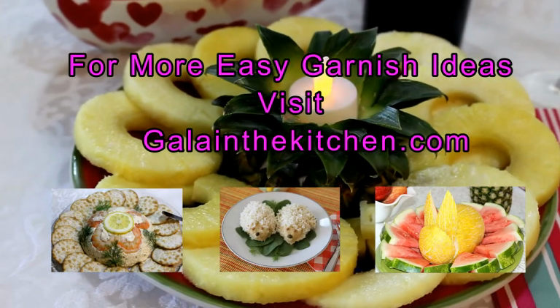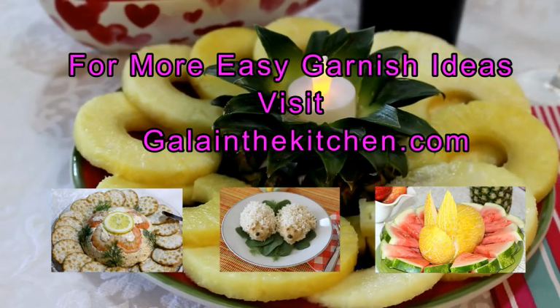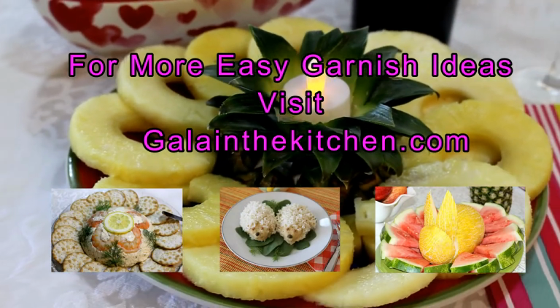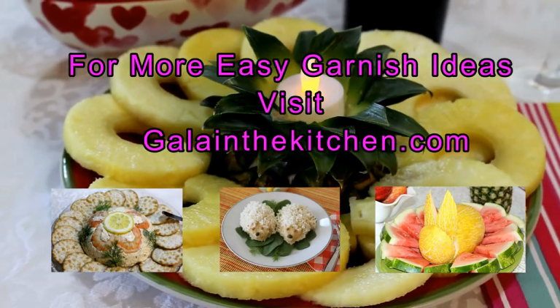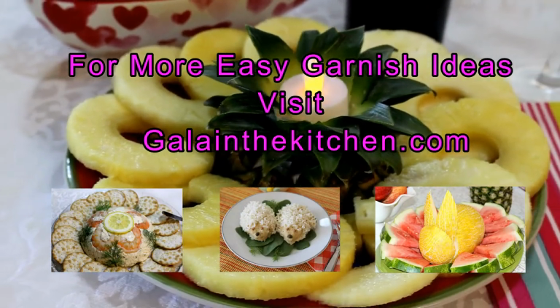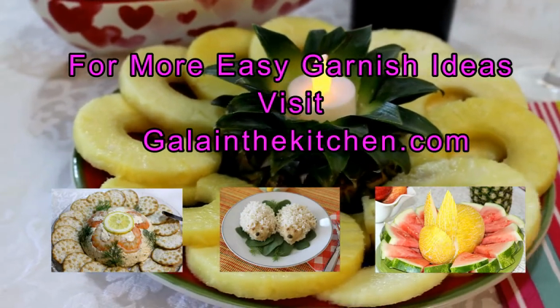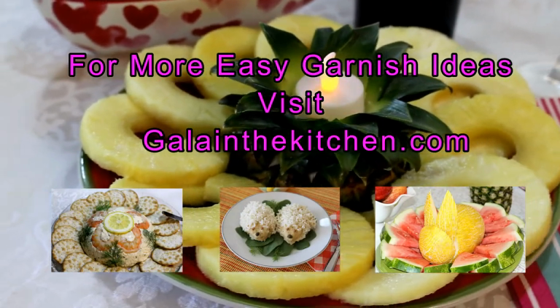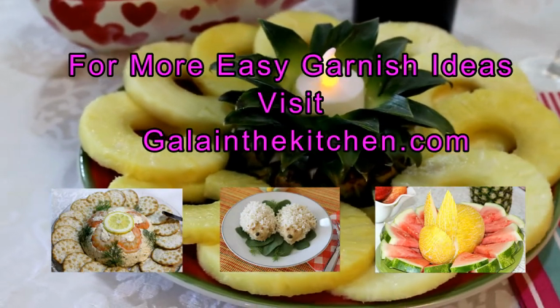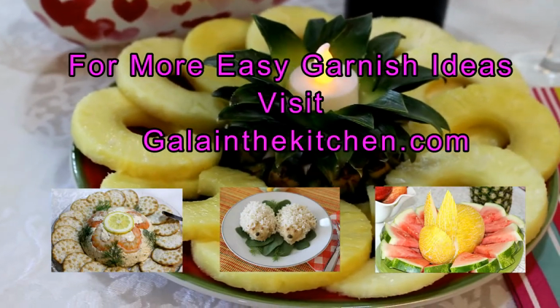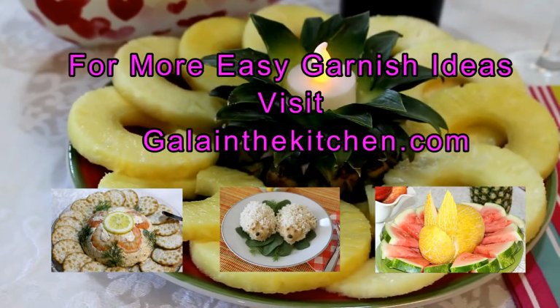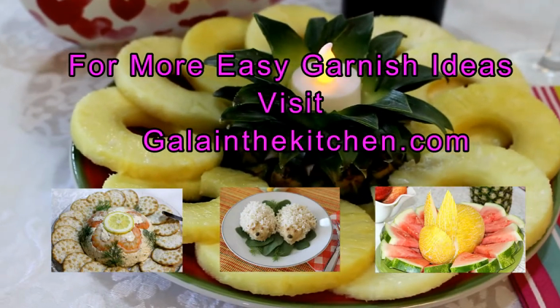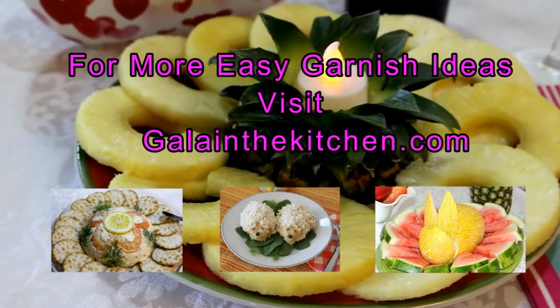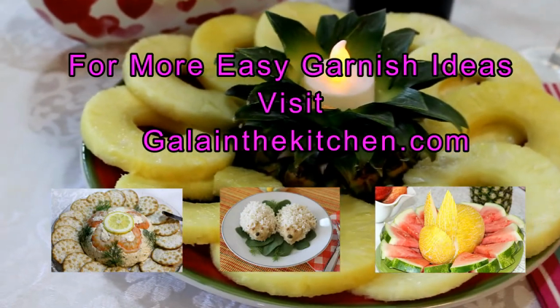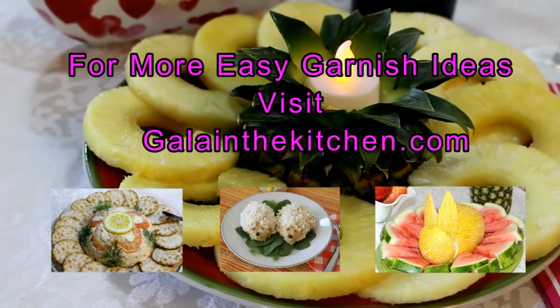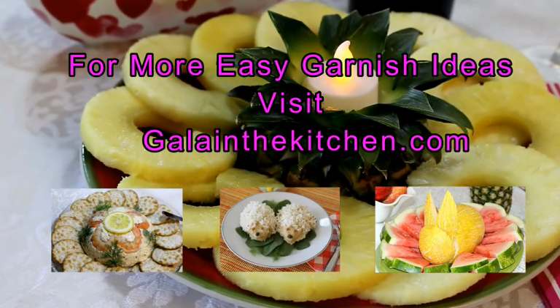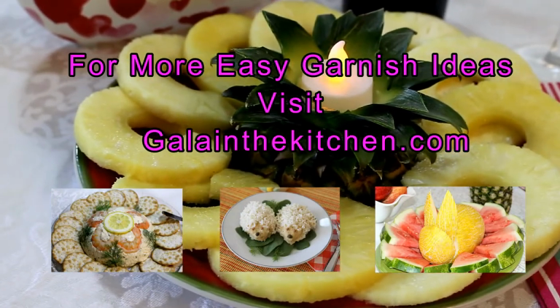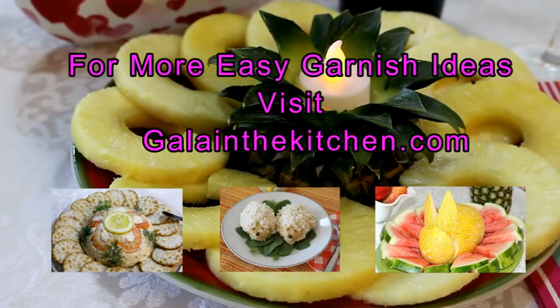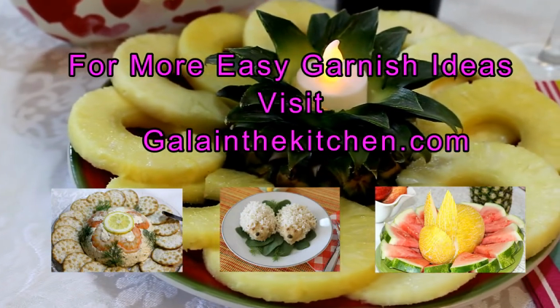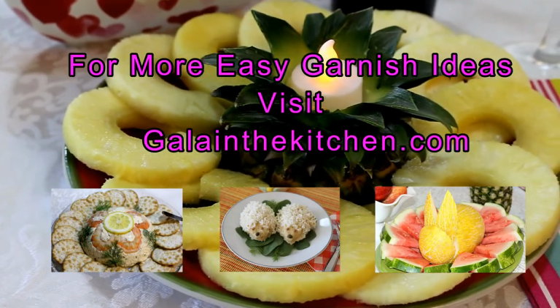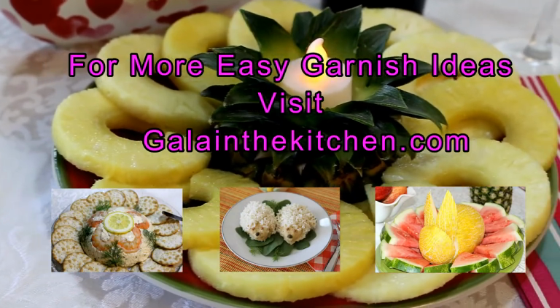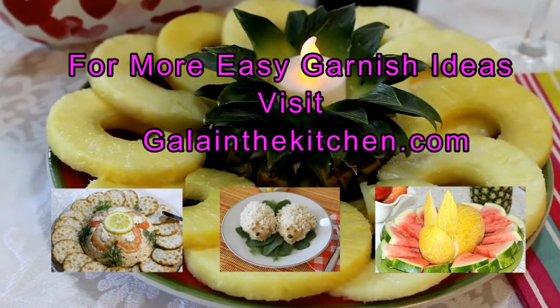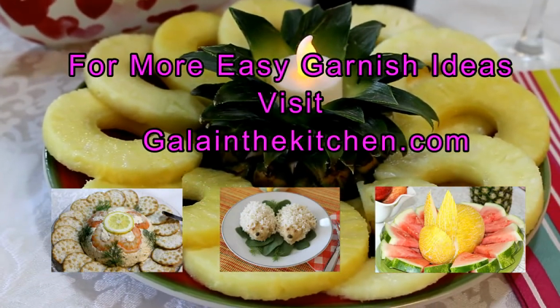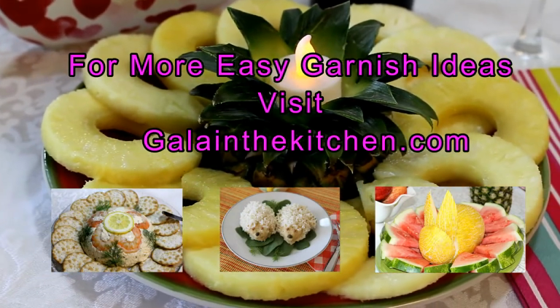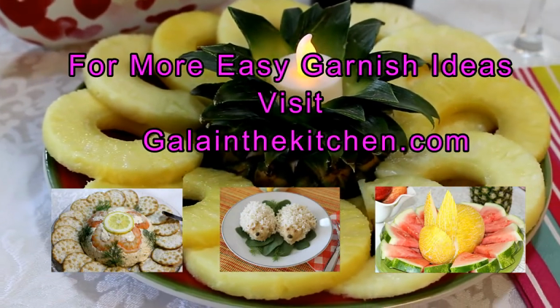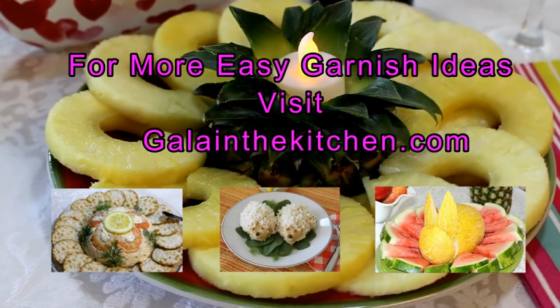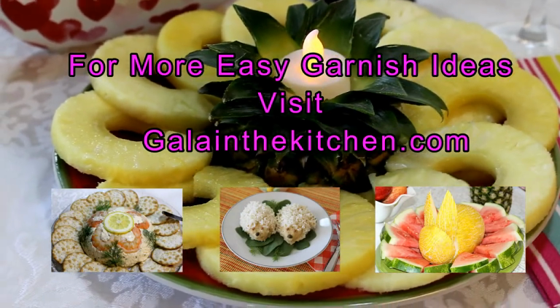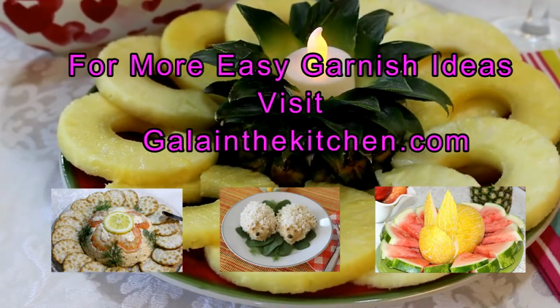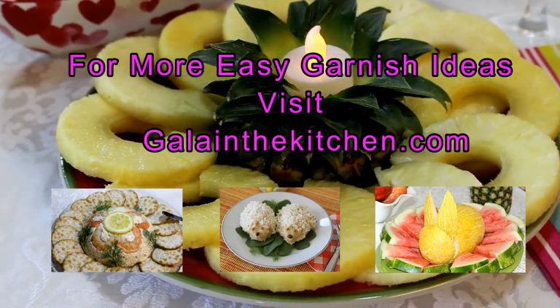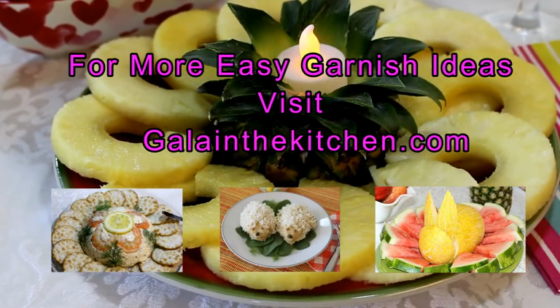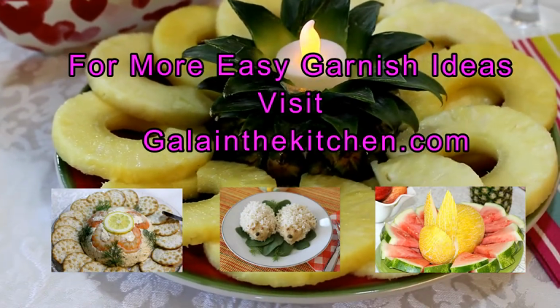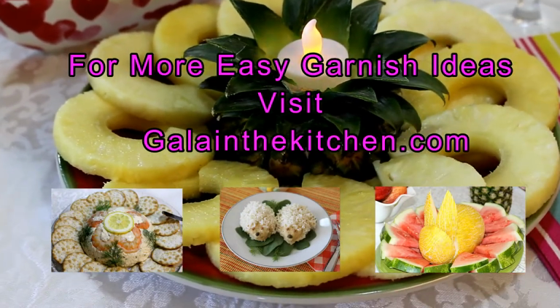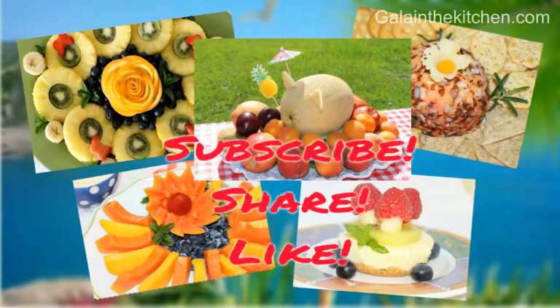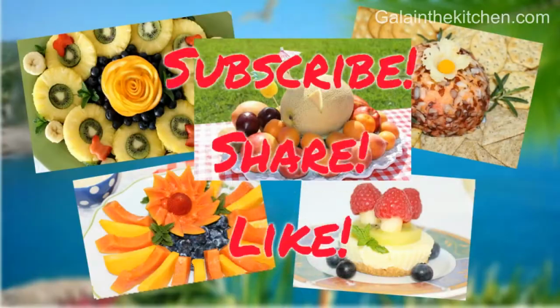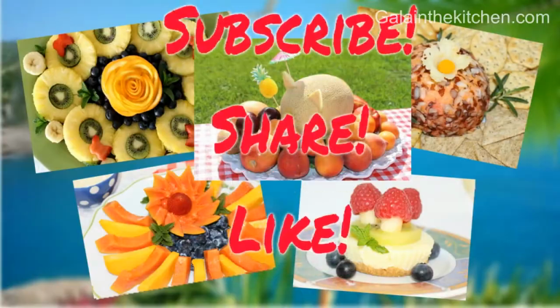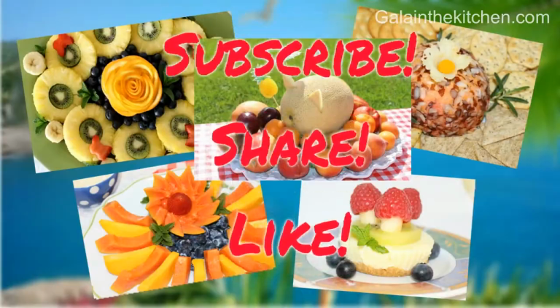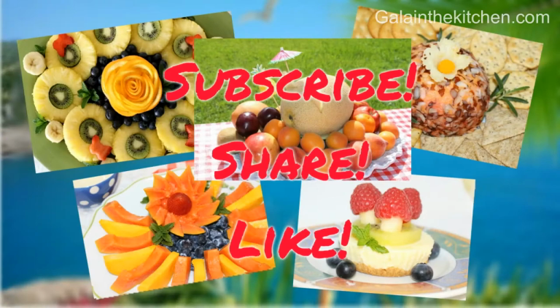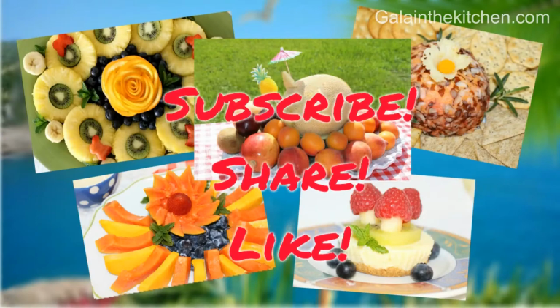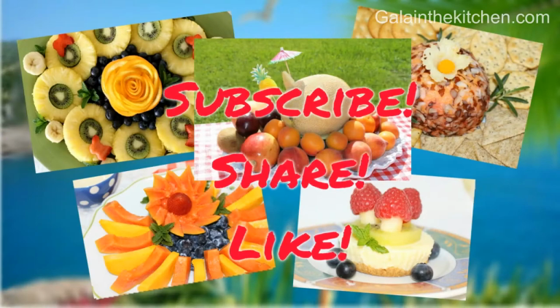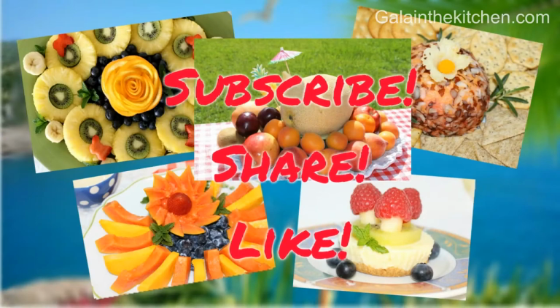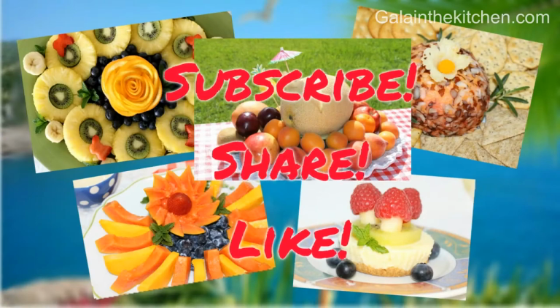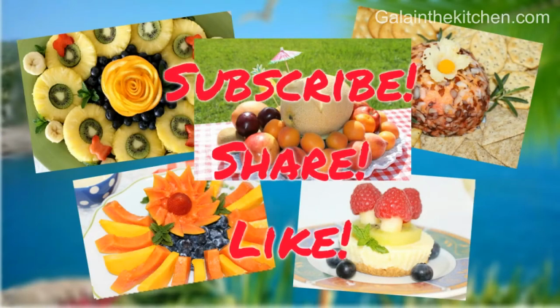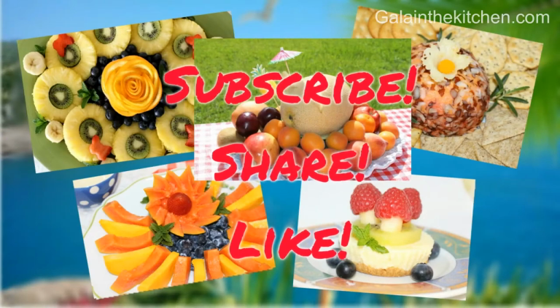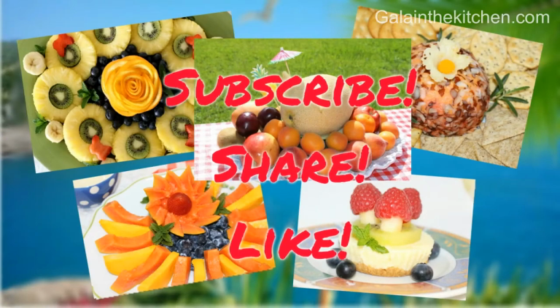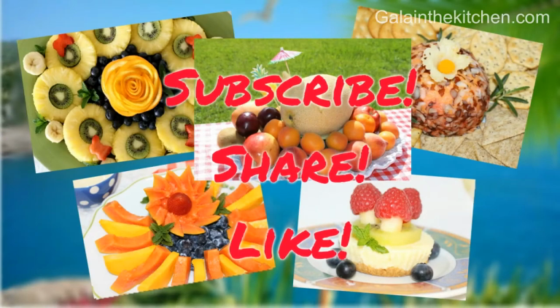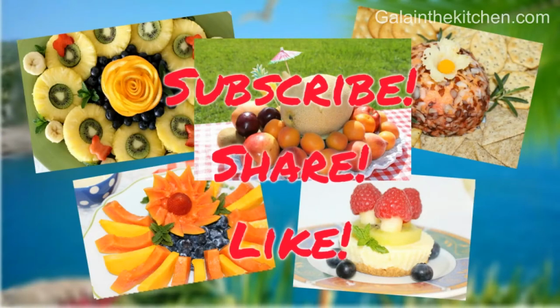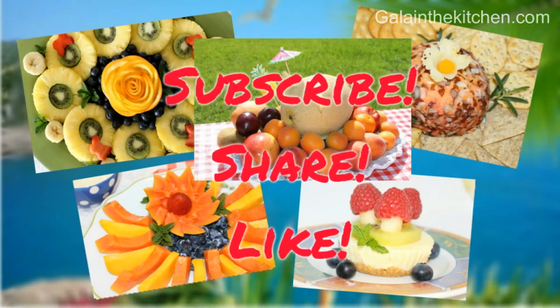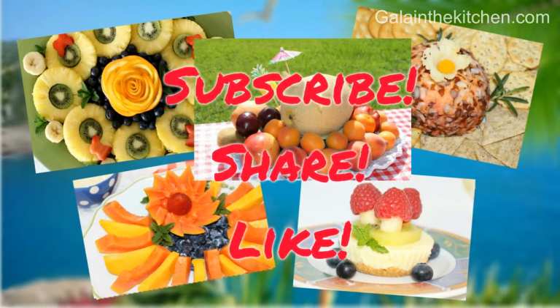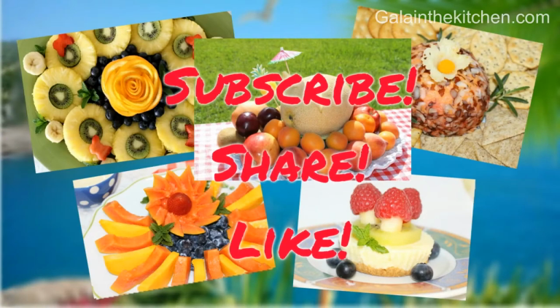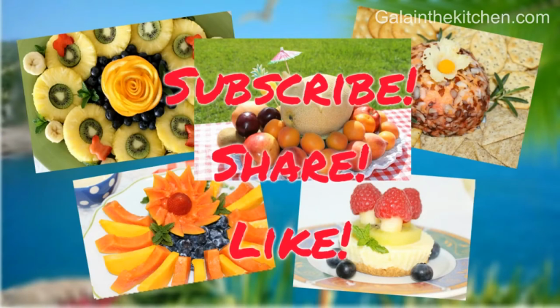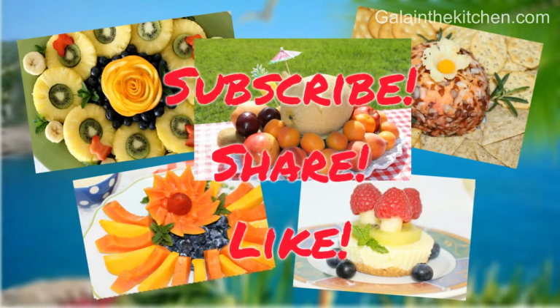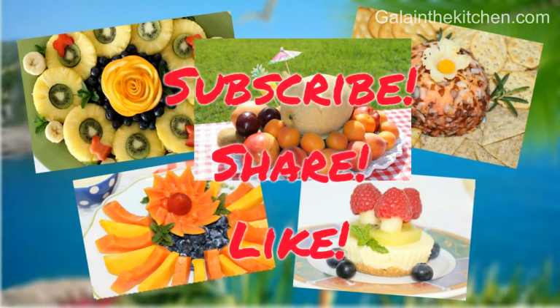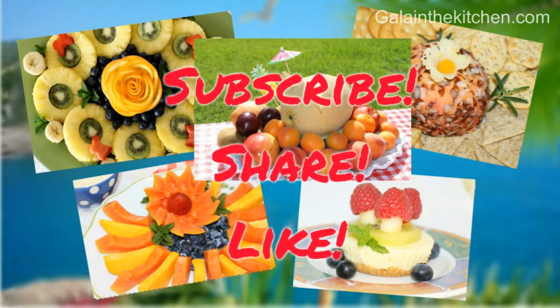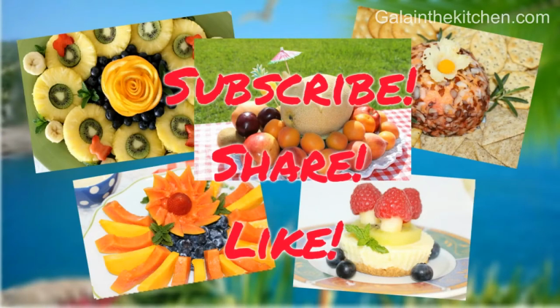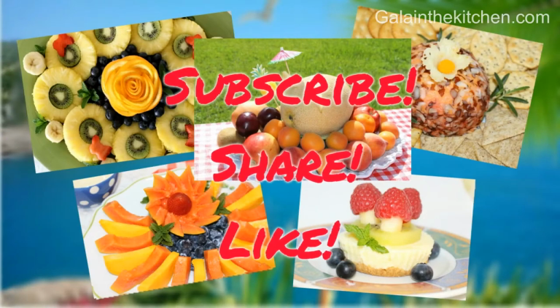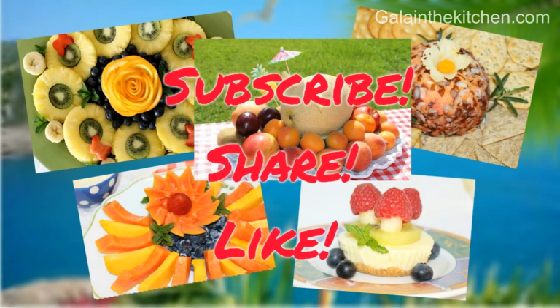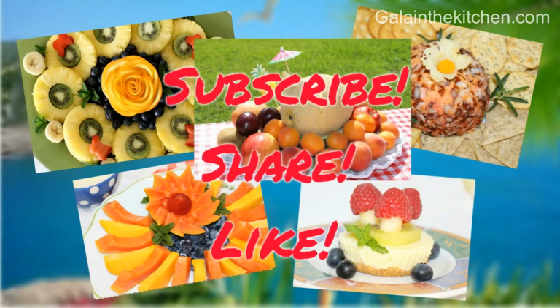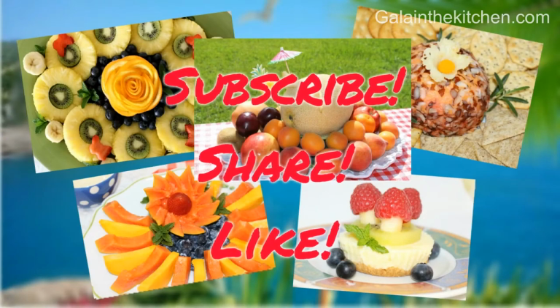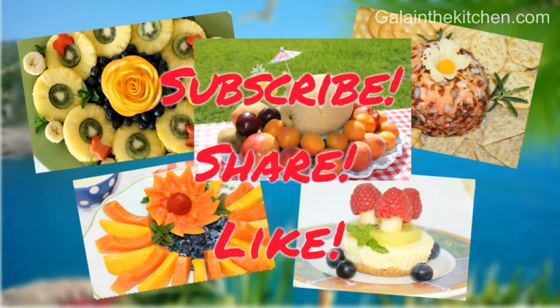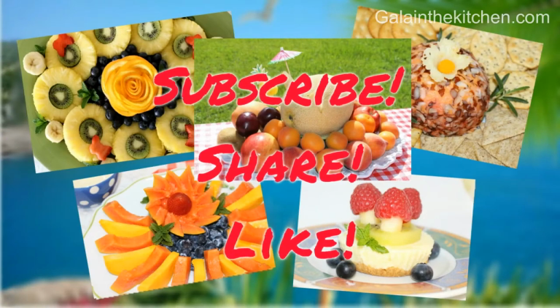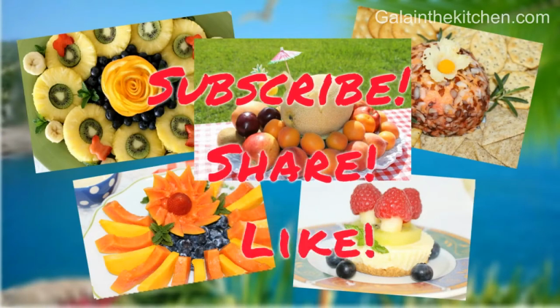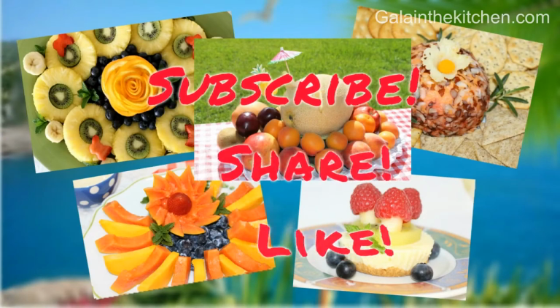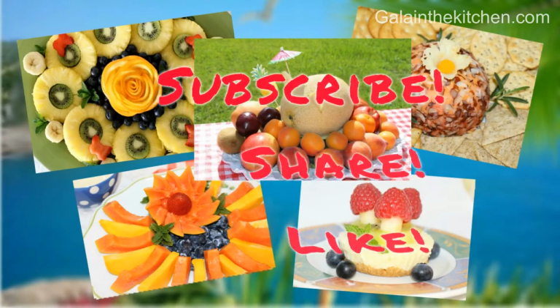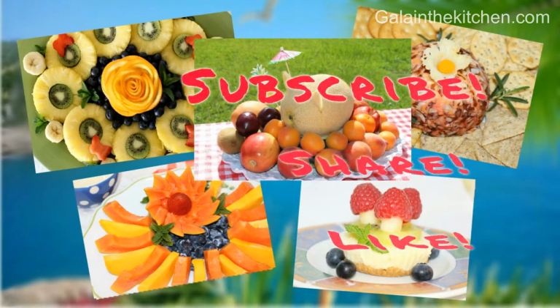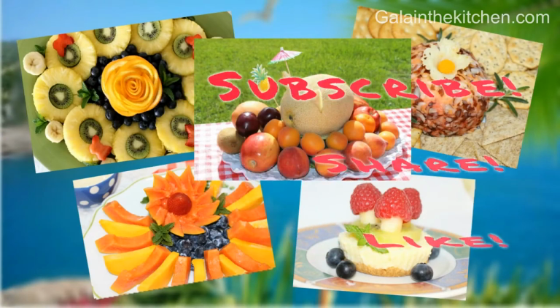Thank you so much for watching my videos! I hope you subscribe, like, and share, and I'll see you in a new video.